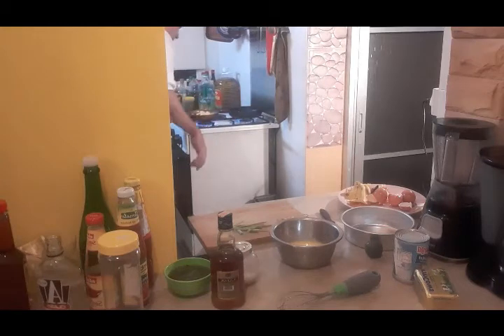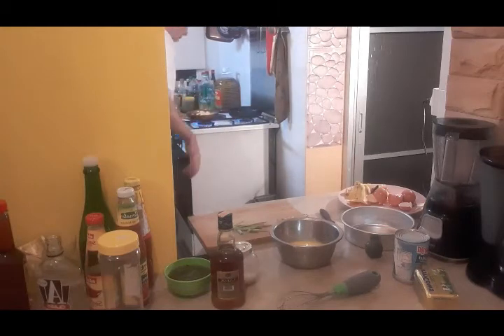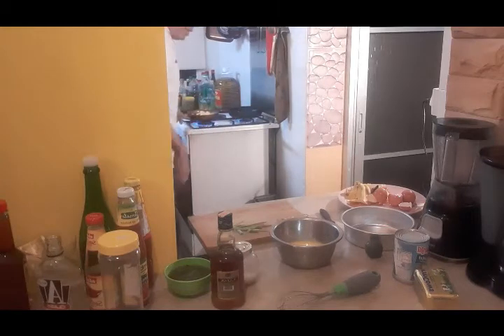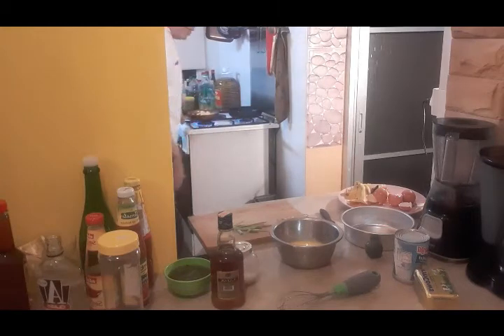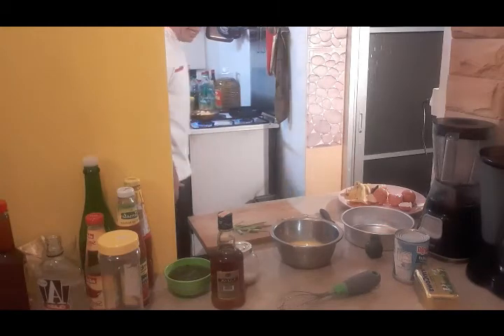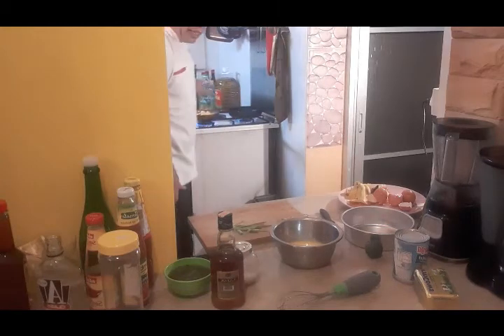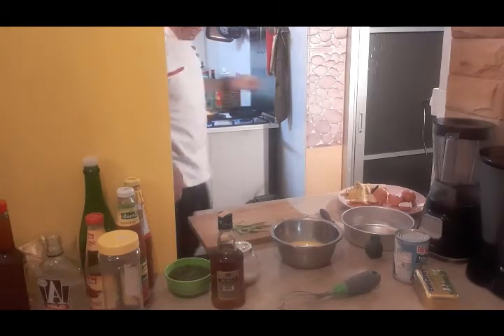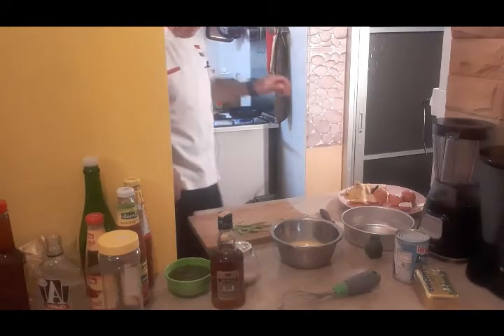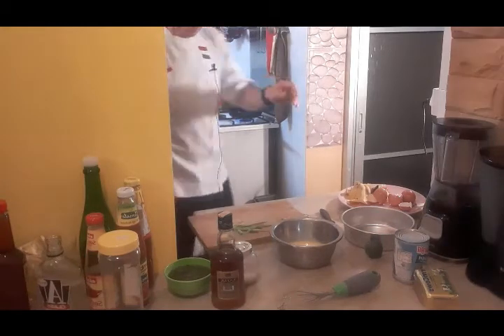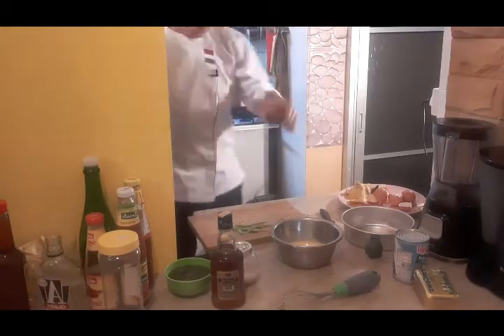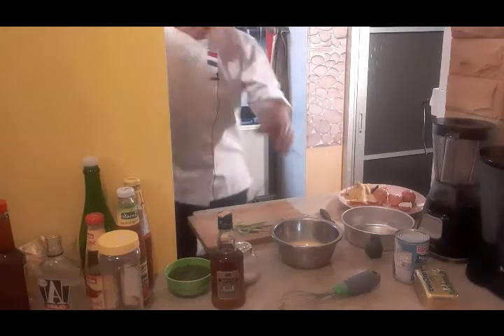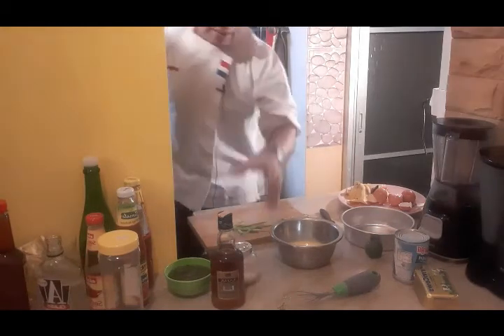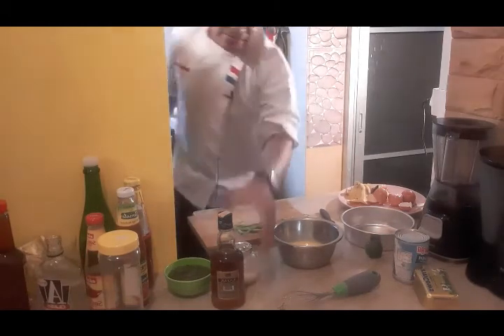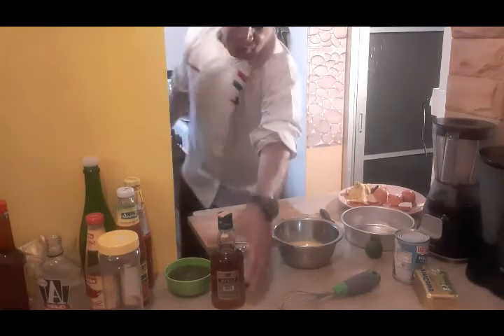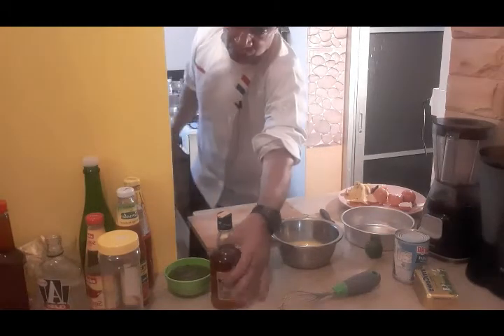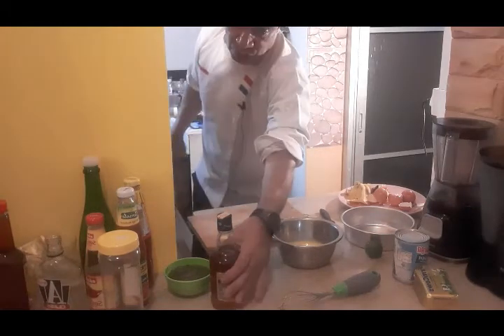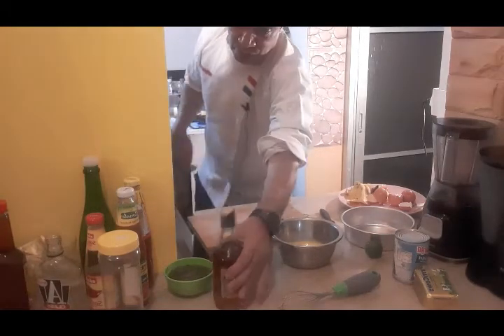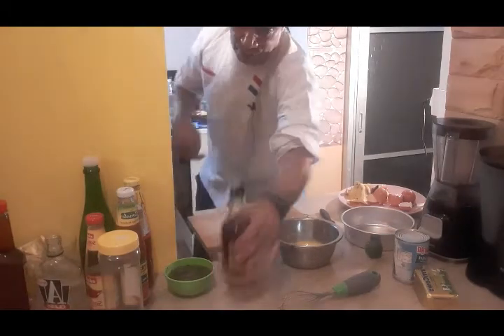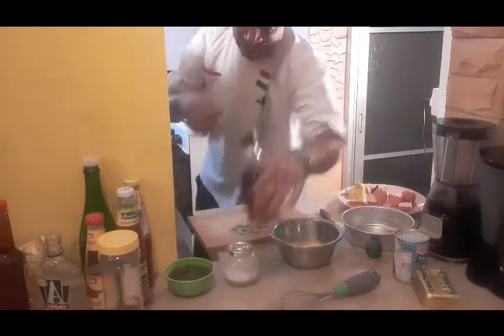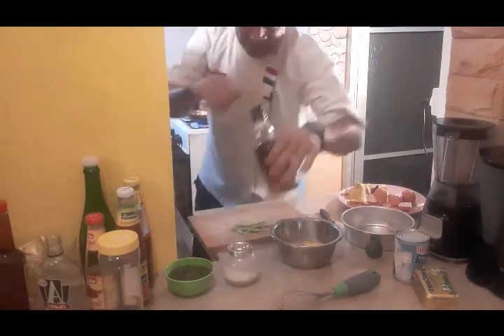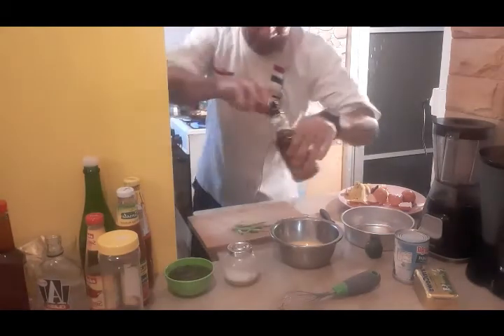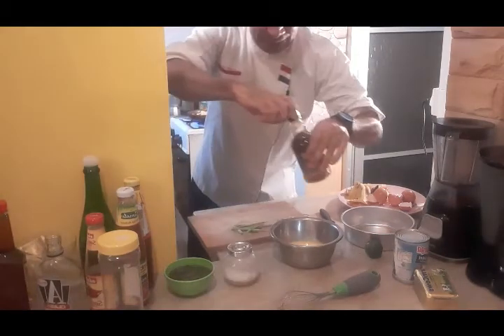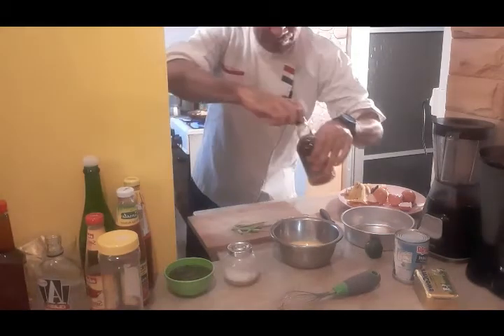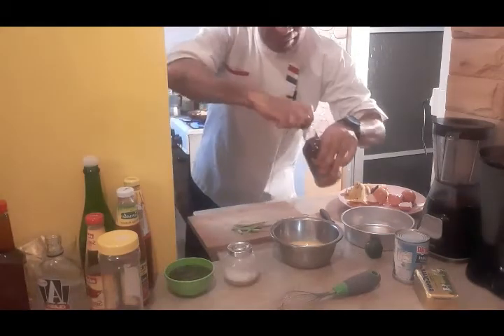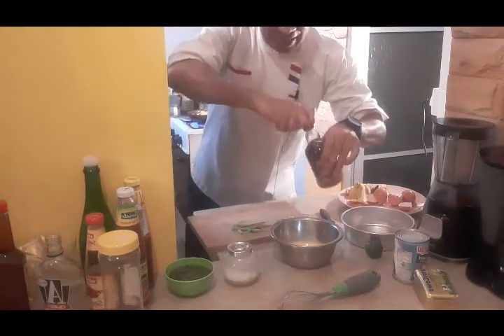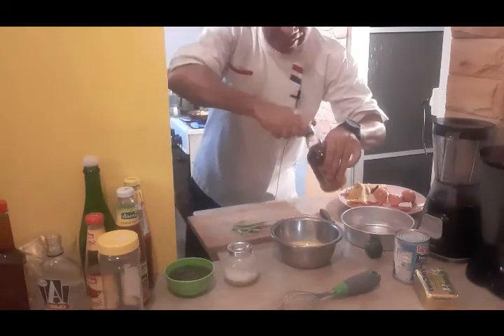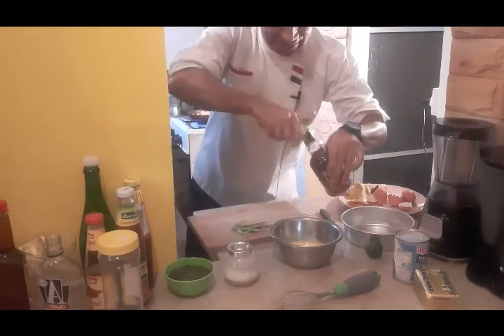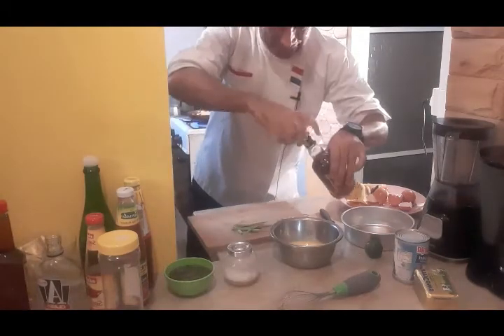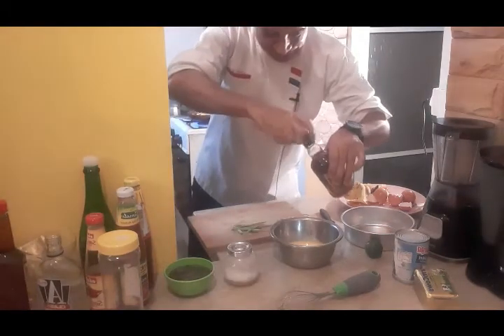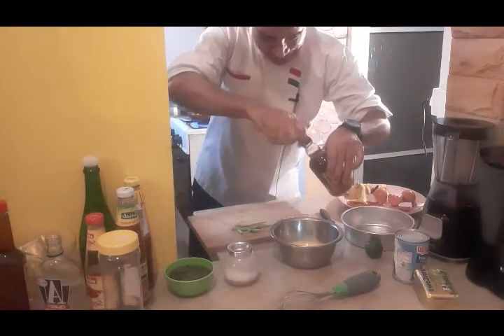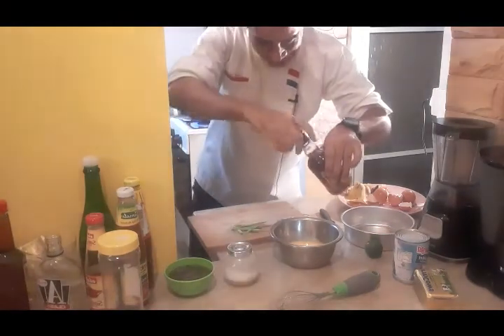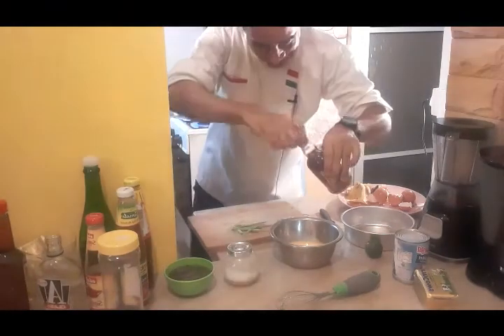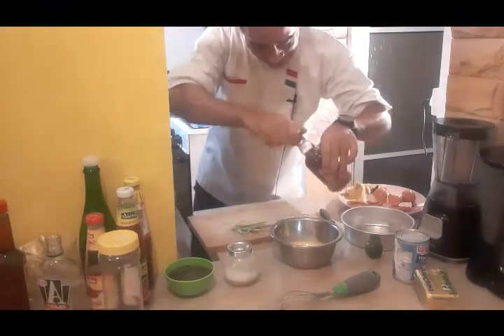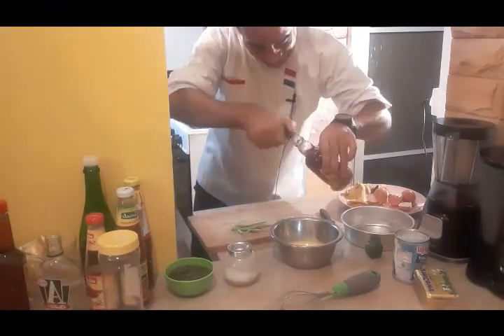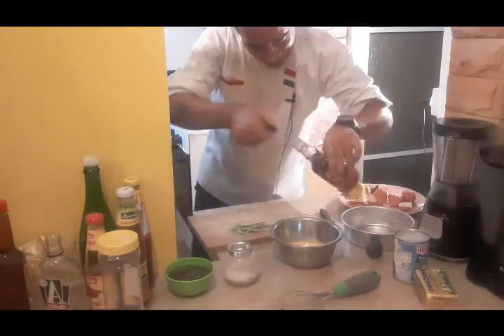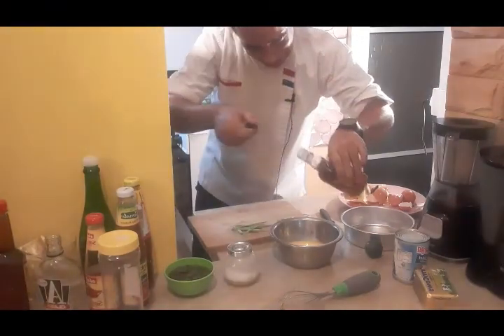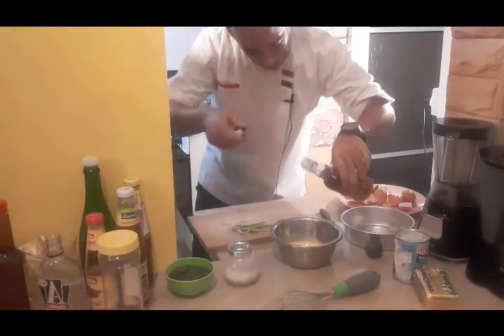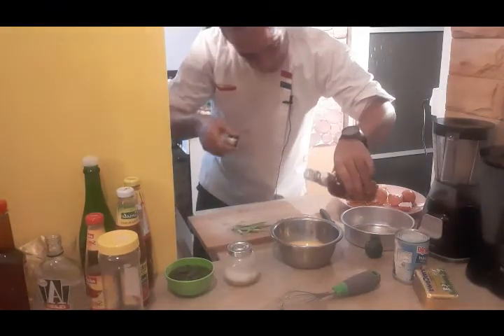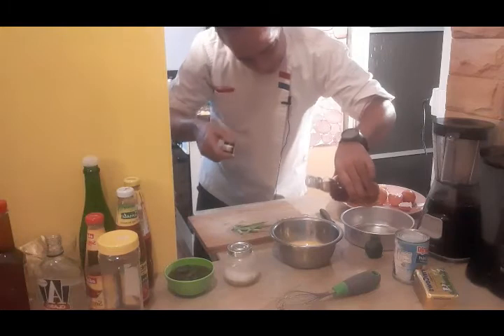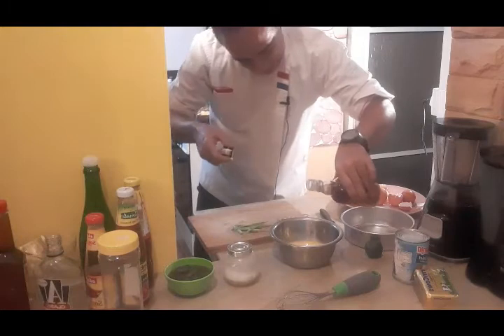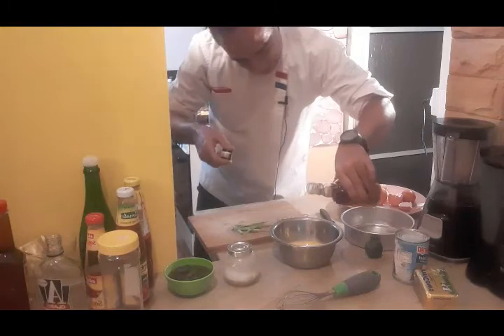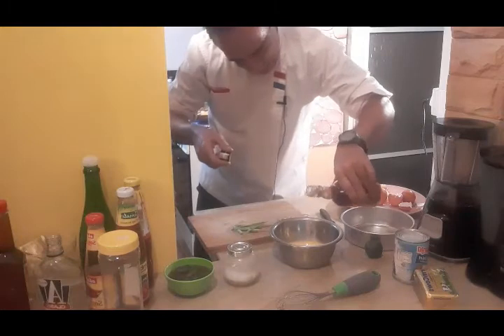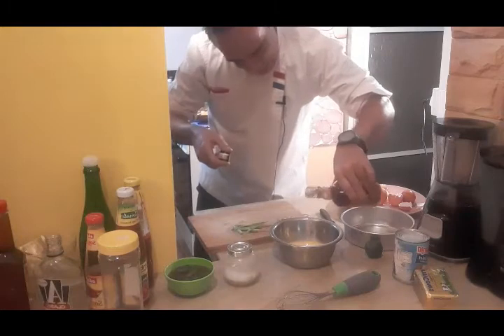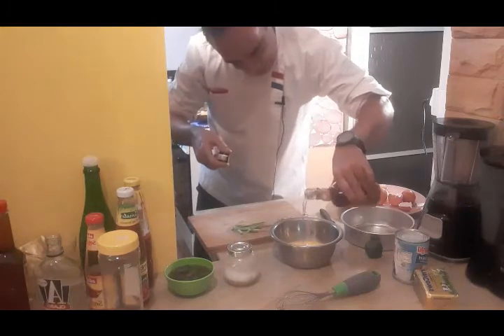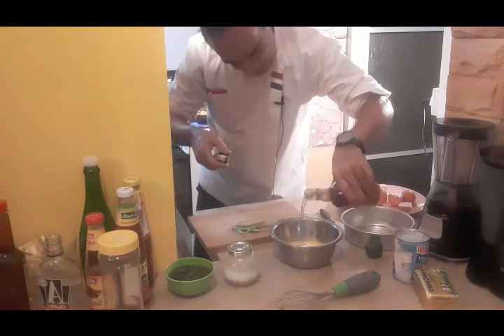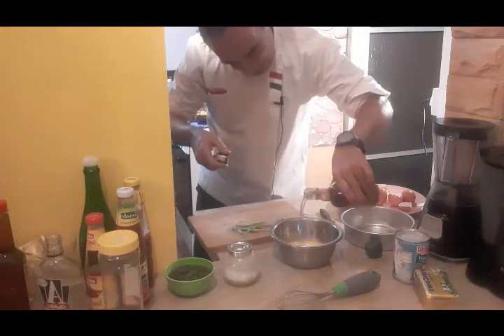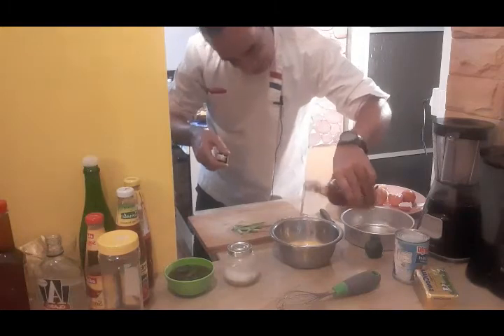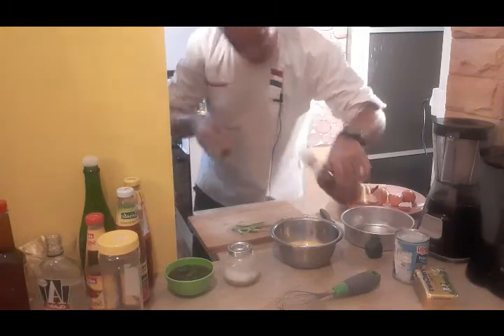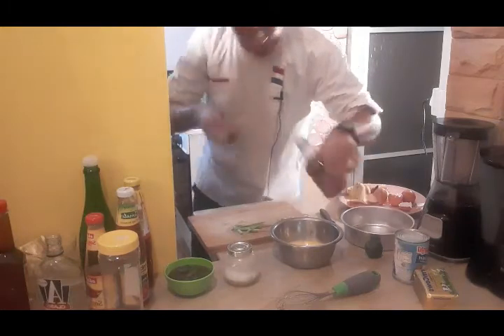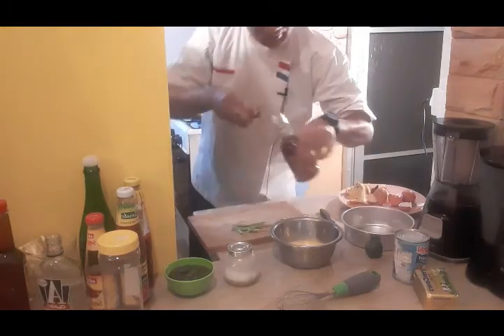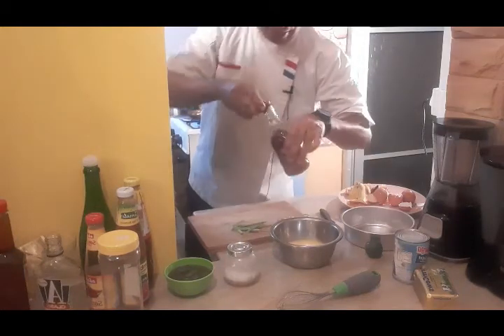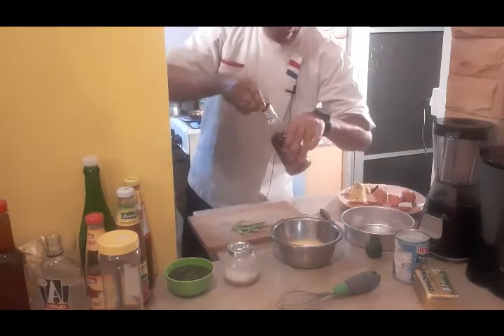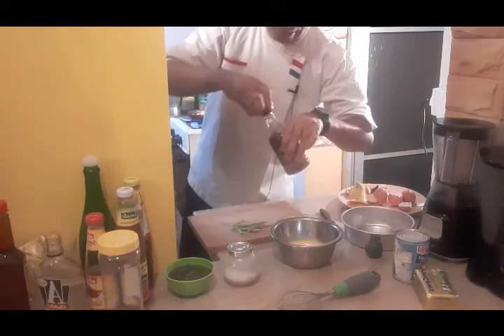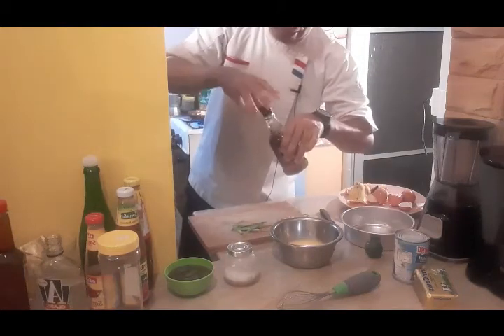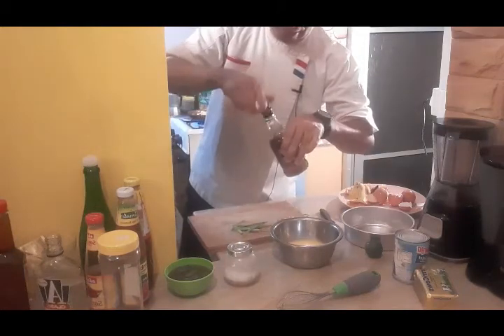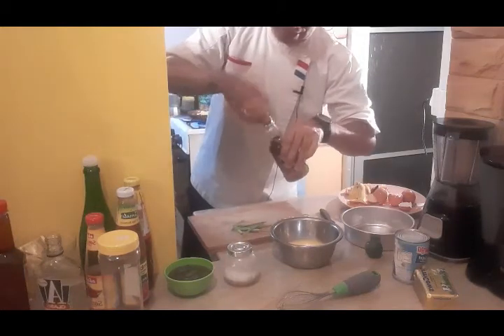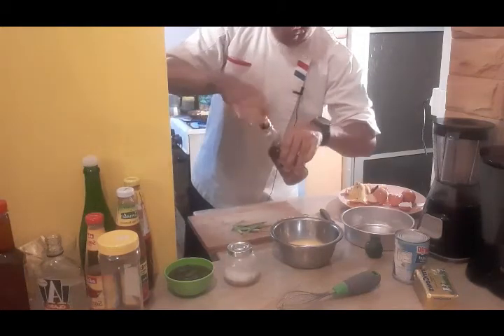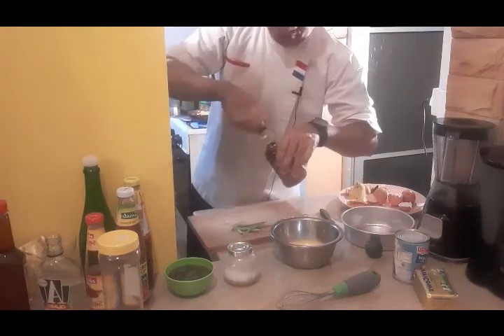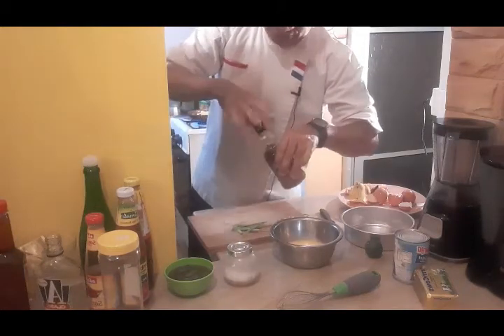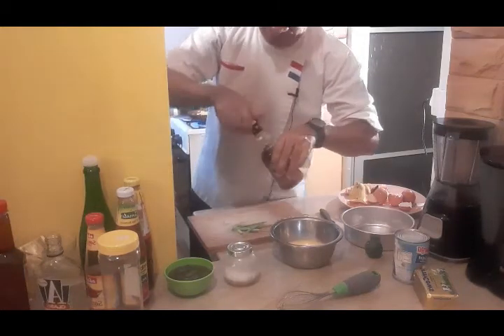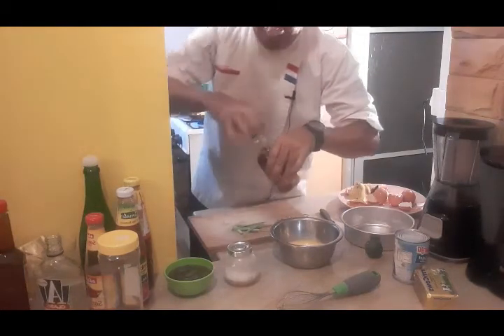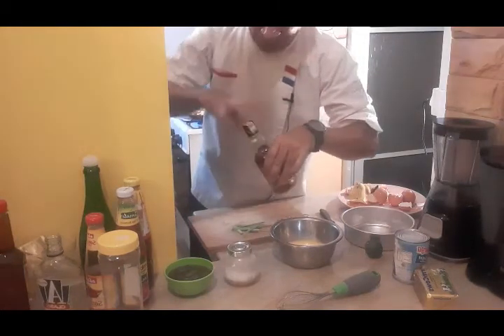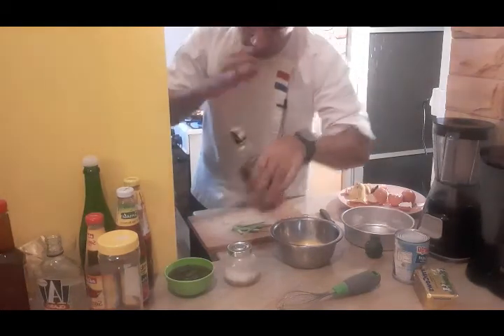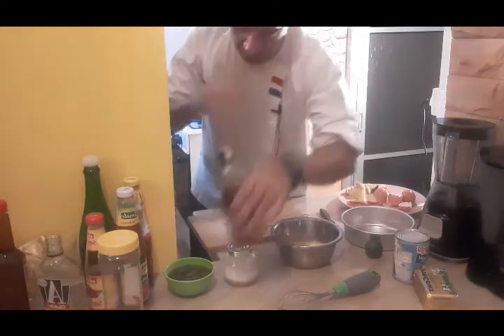Then I have to drop also some brandy into my batter — a little brandy, for the aroma.